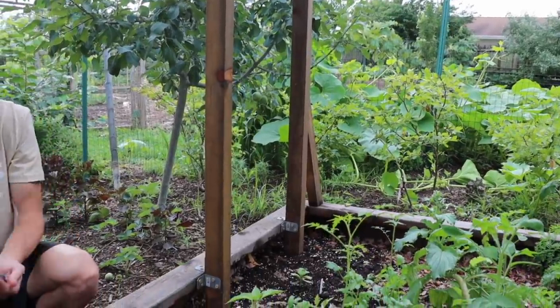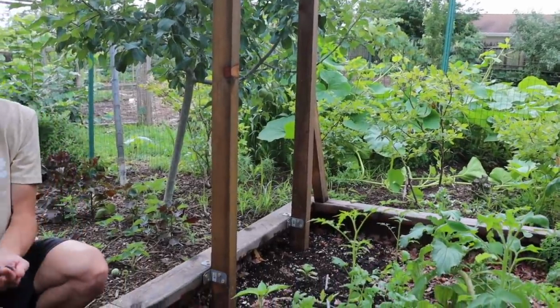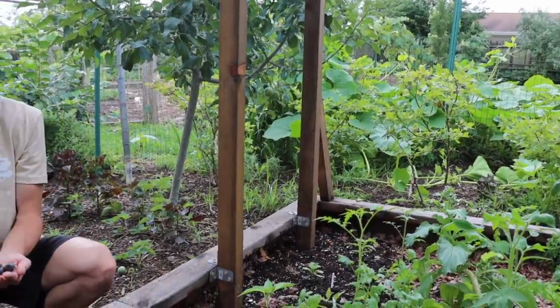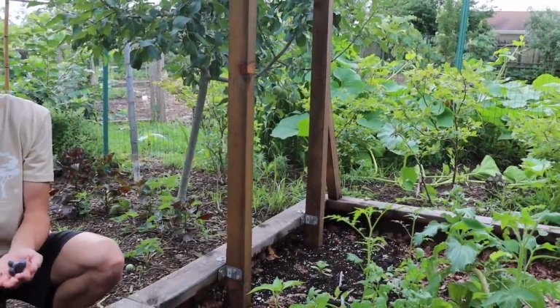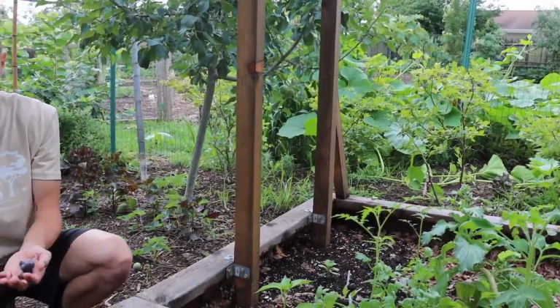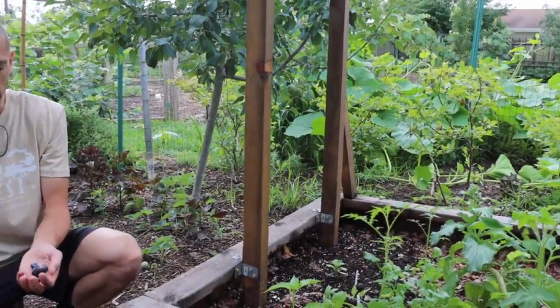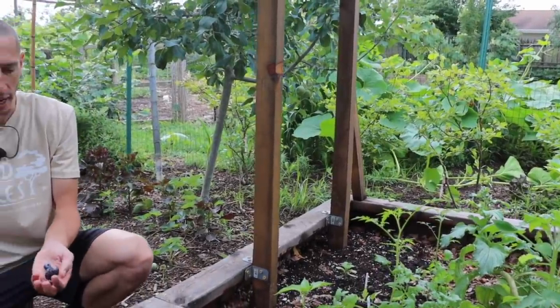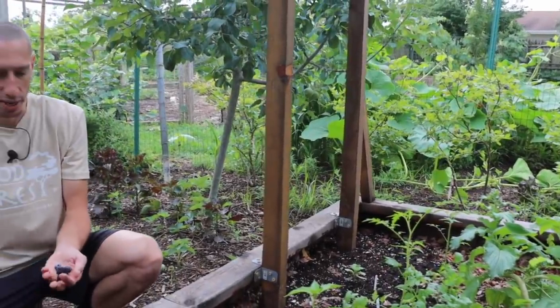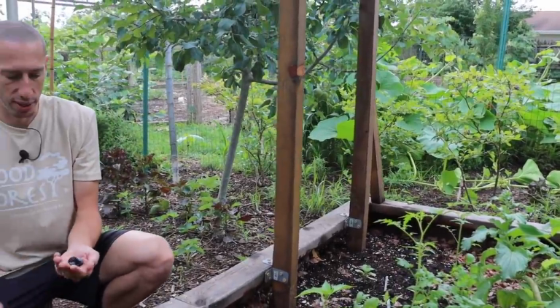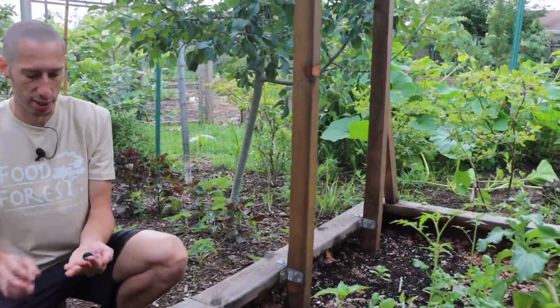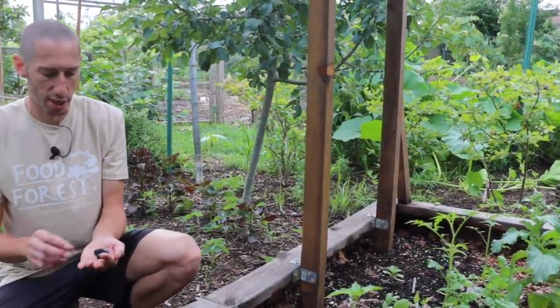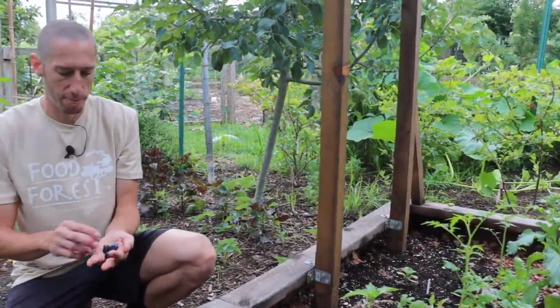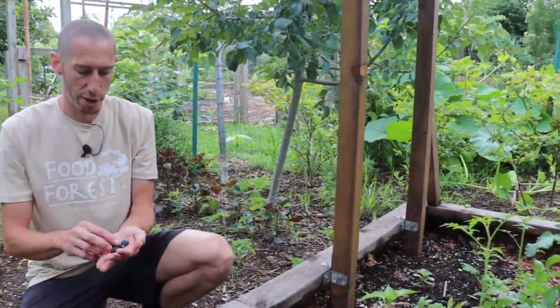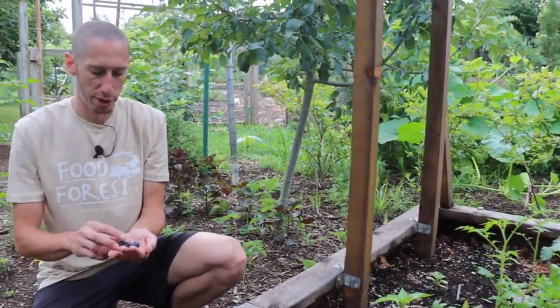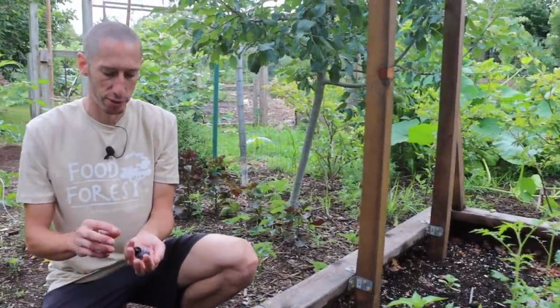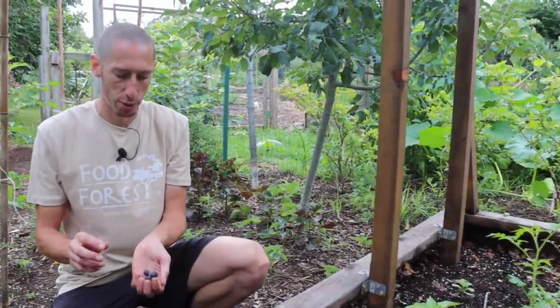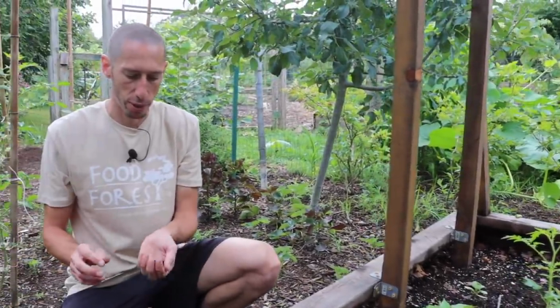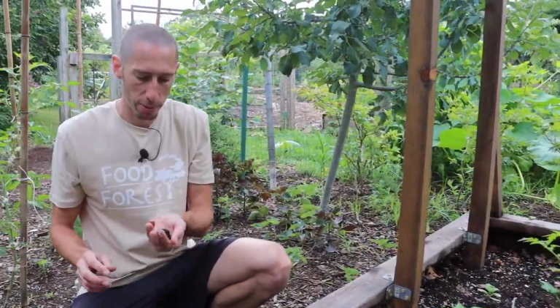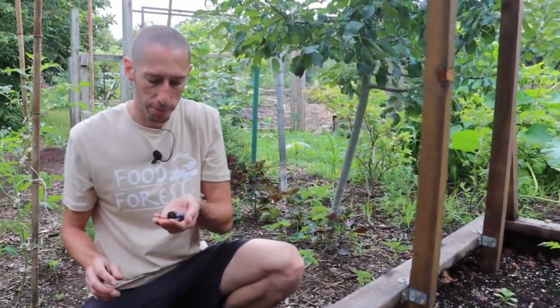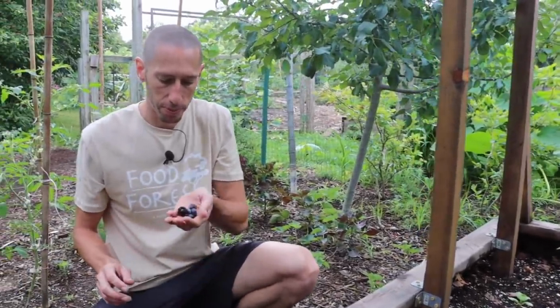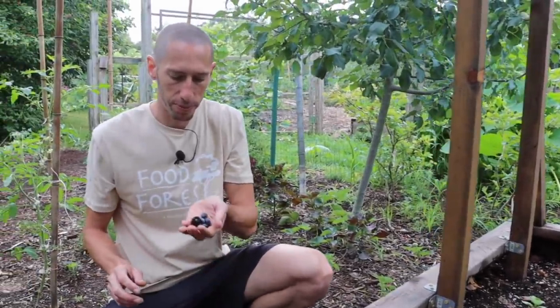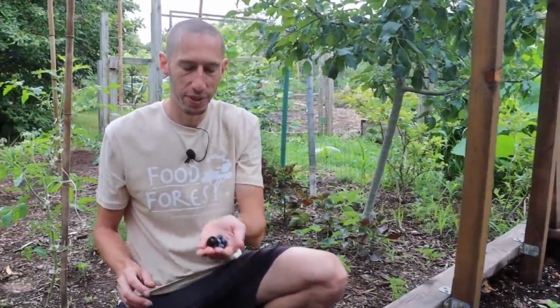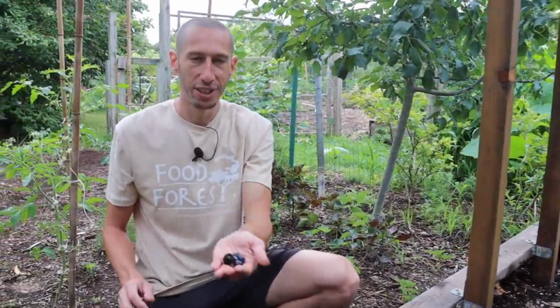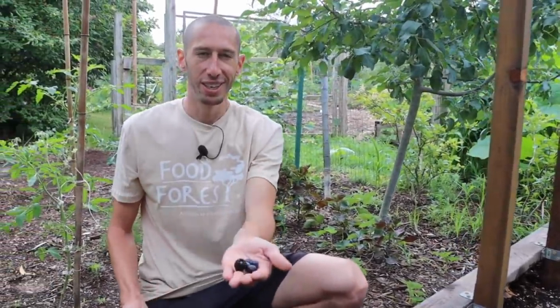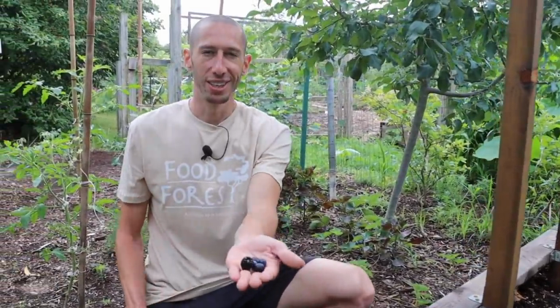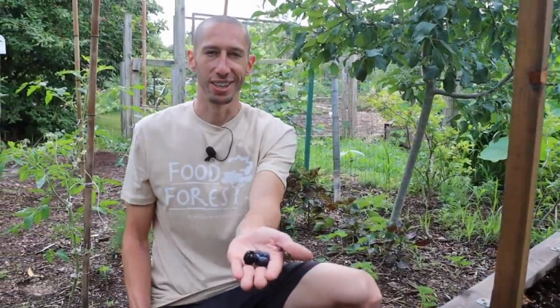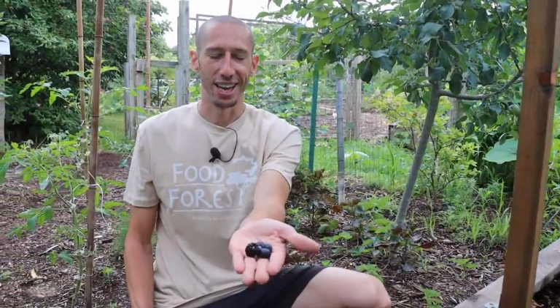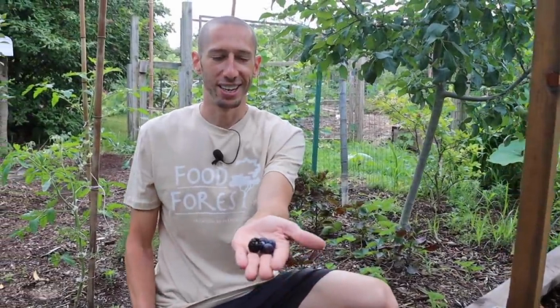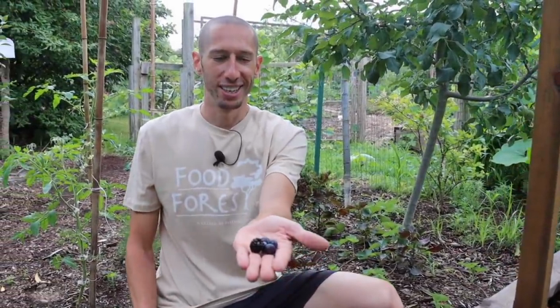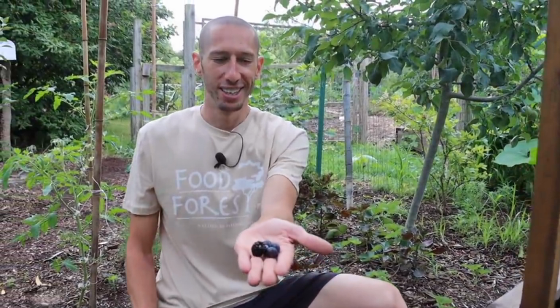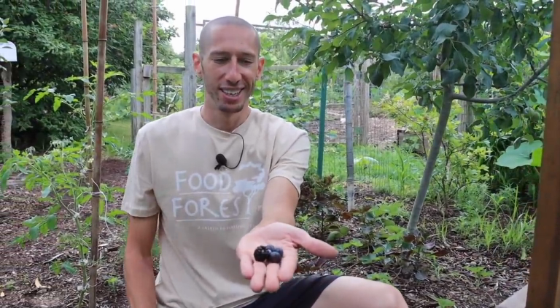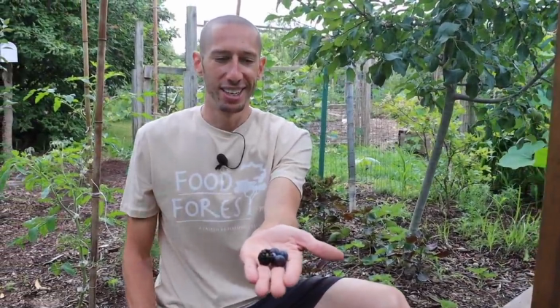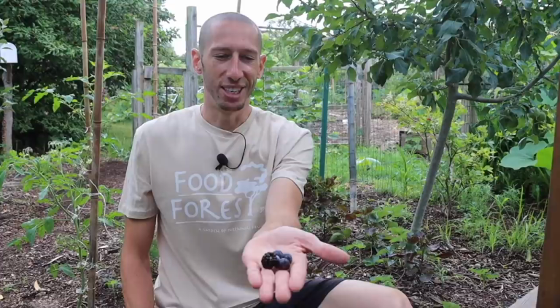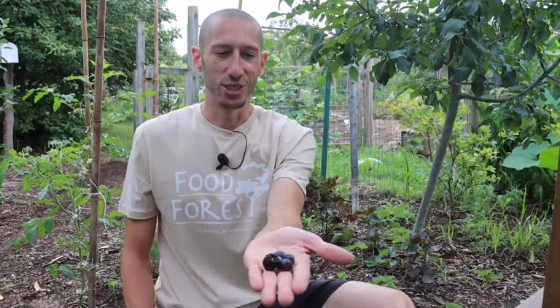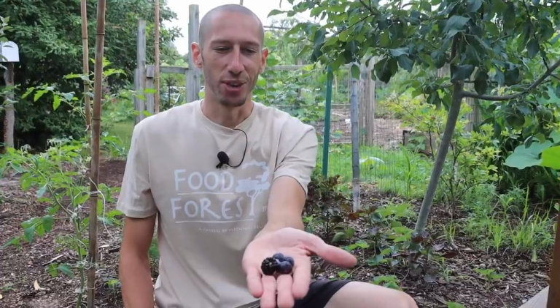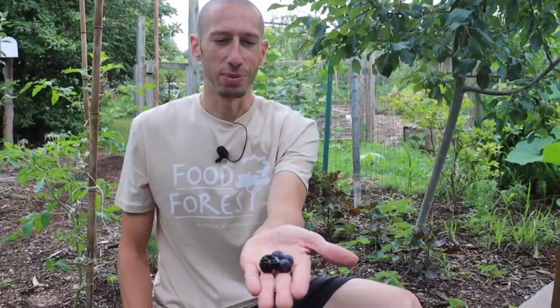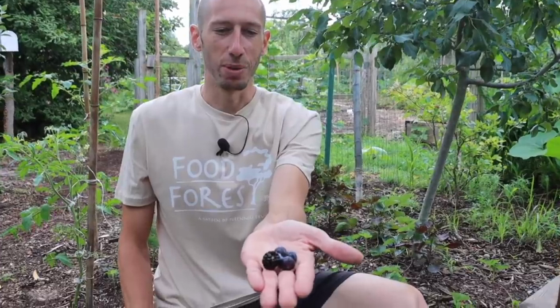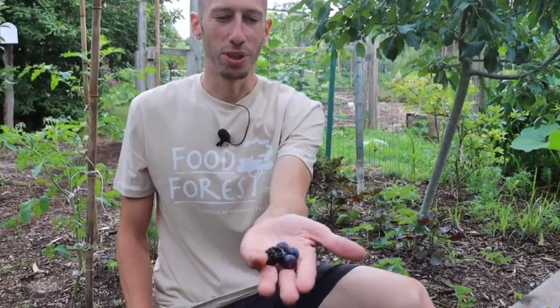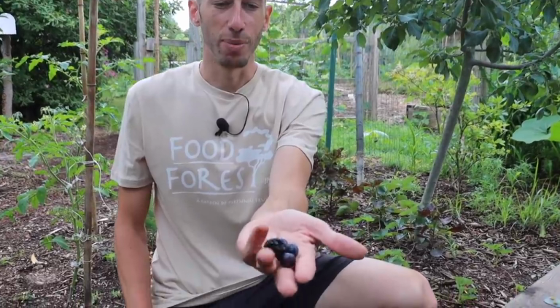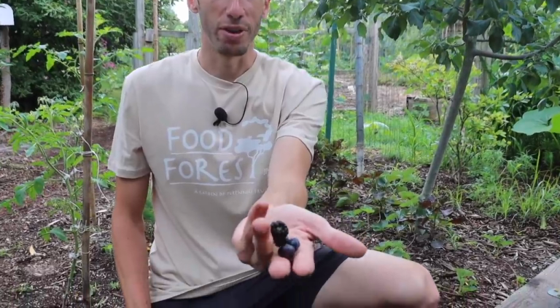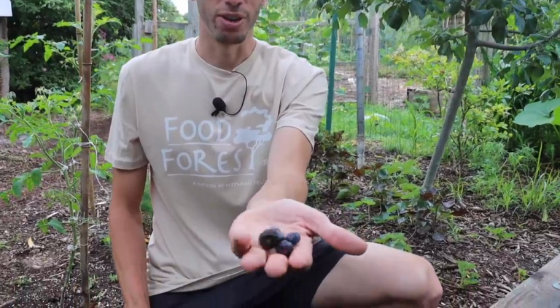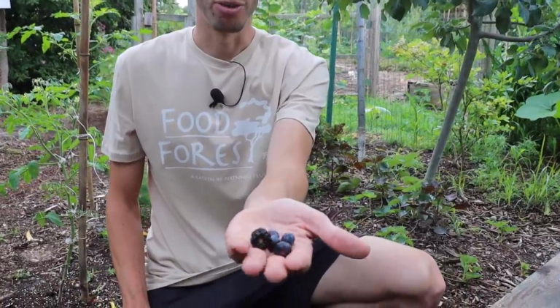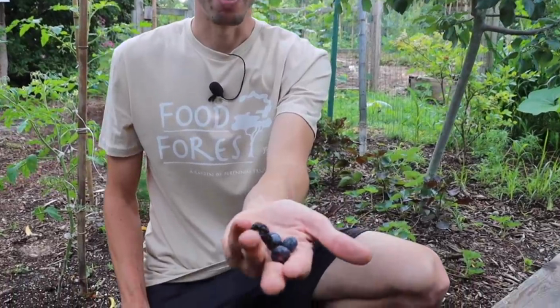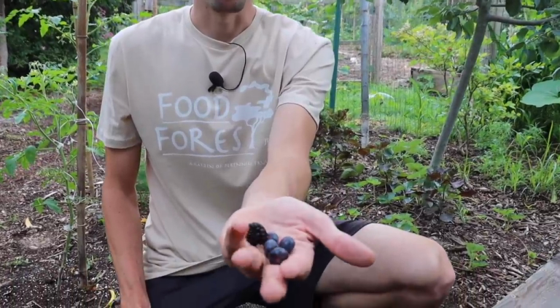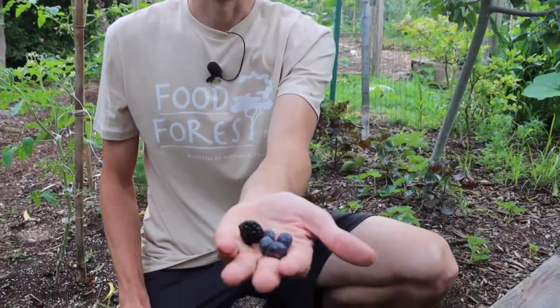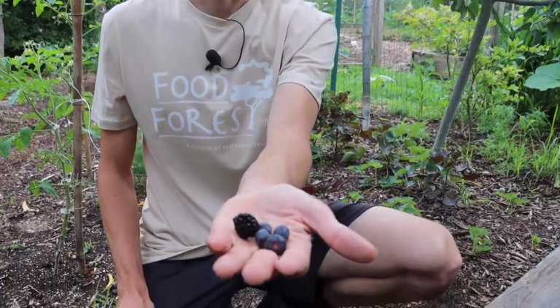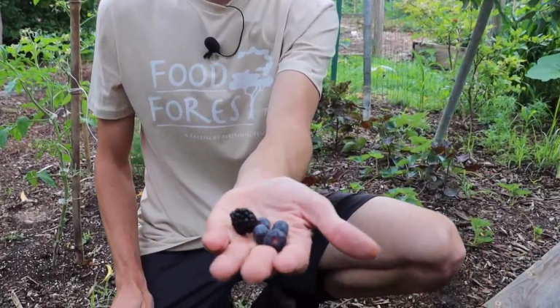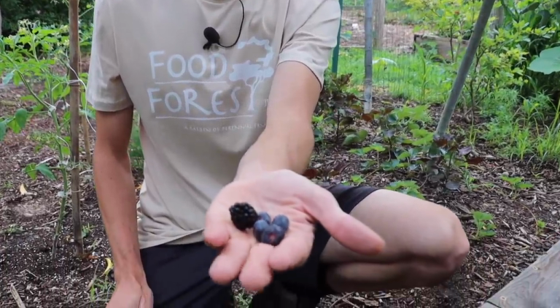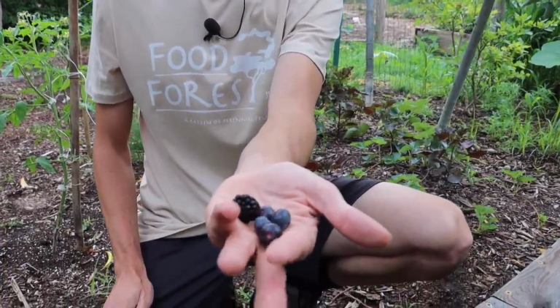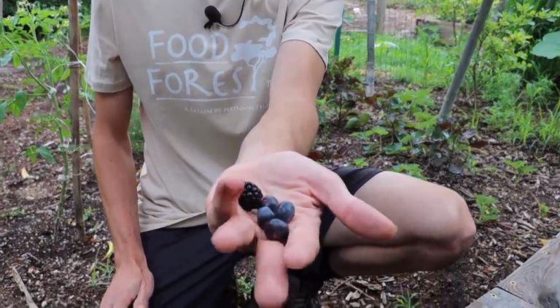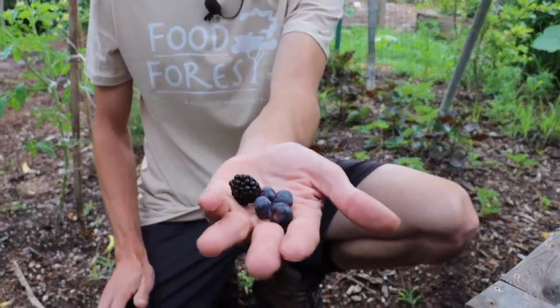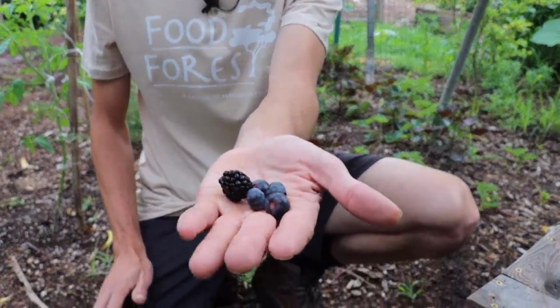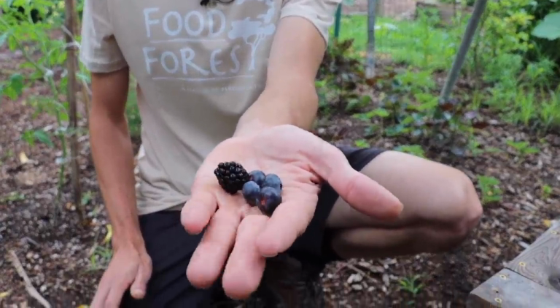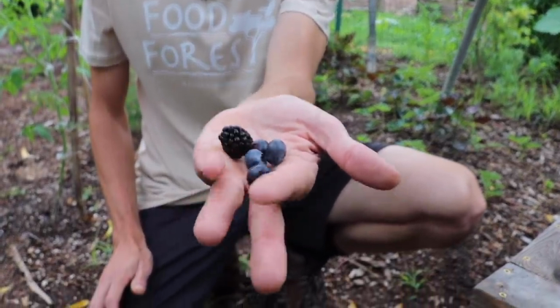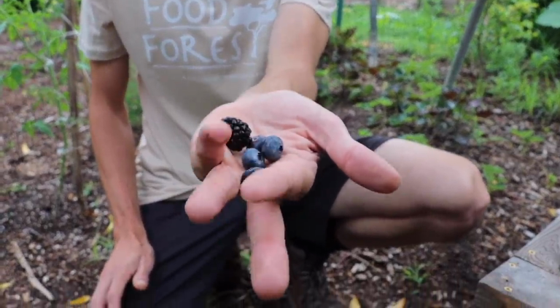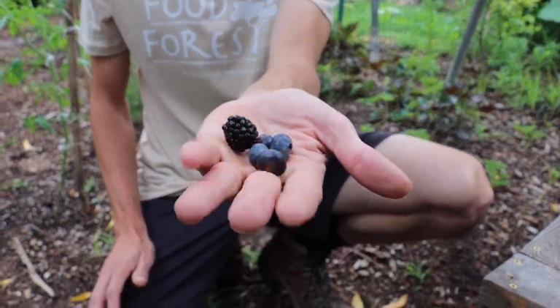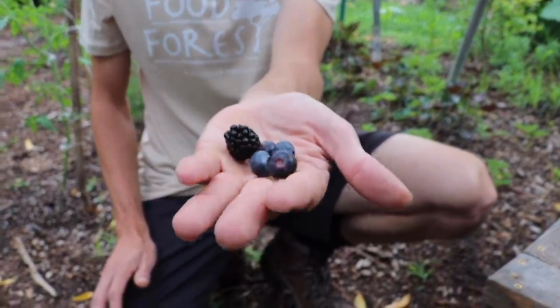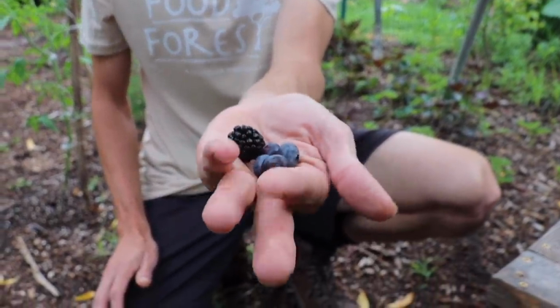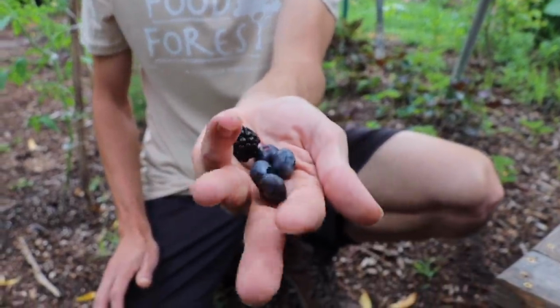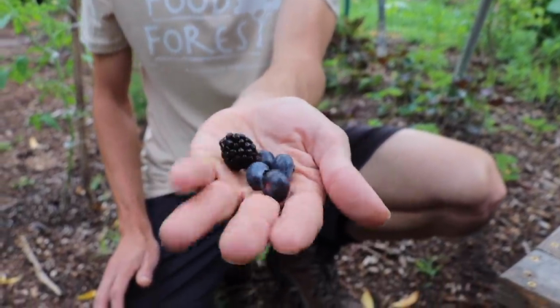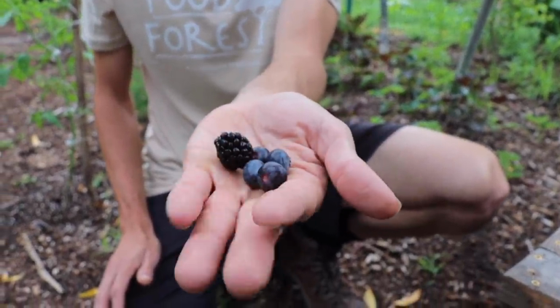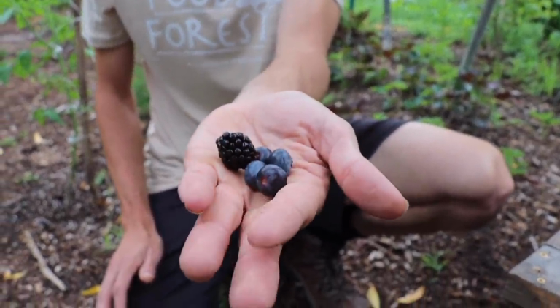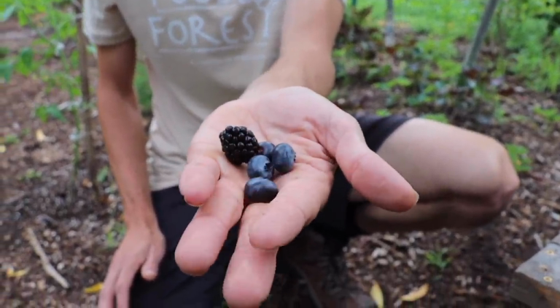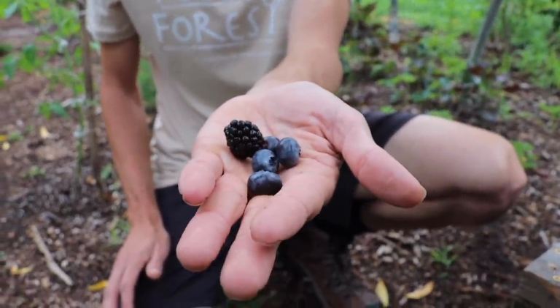Let me just snack on these berries real quick — look at that. It's so nice to be able to come out here and grab fresh berries, especially in the mornings when they're nice and cool.